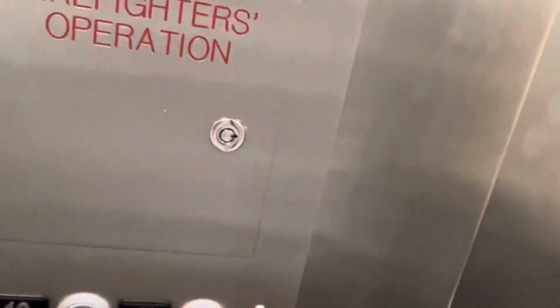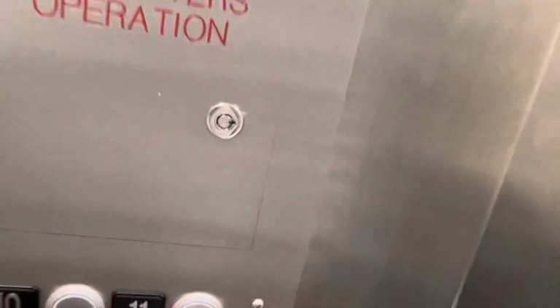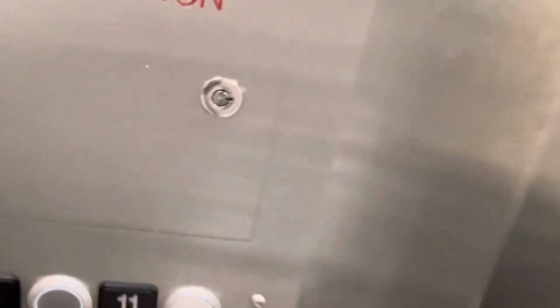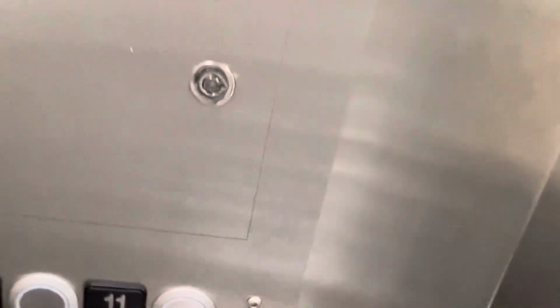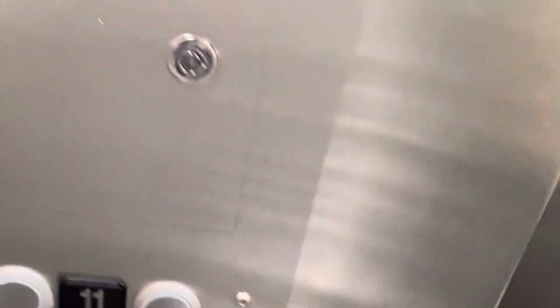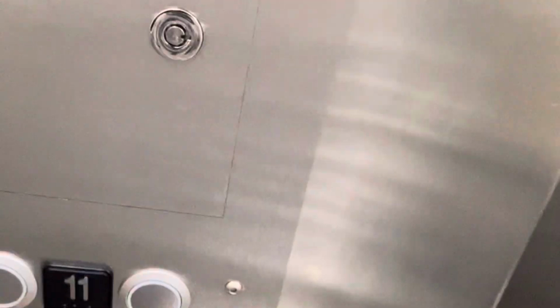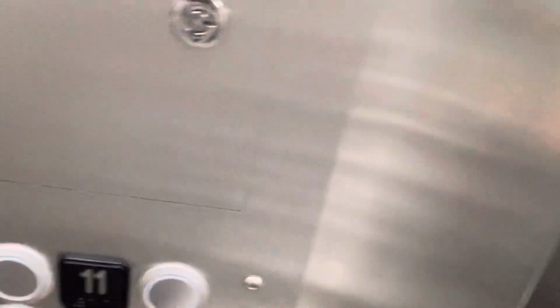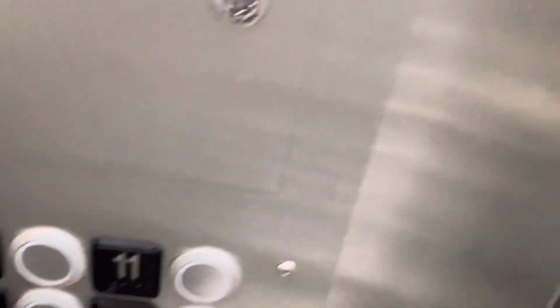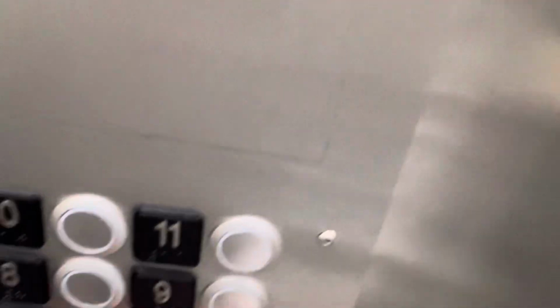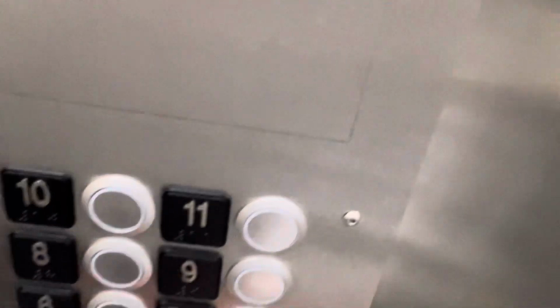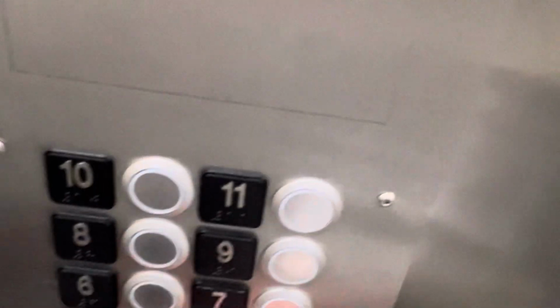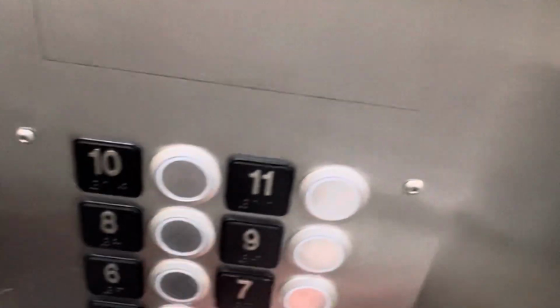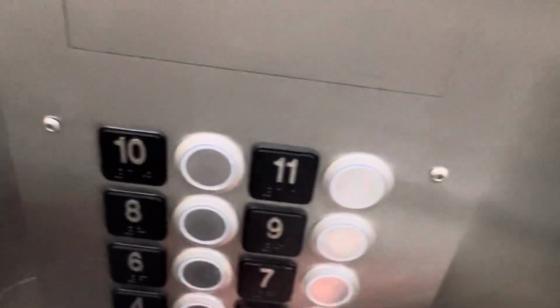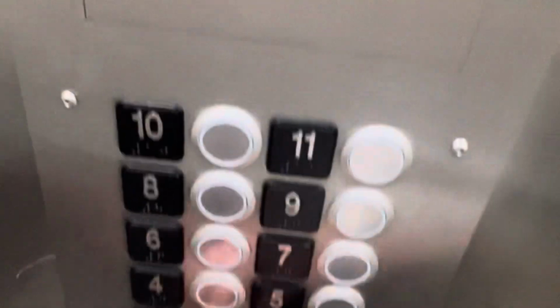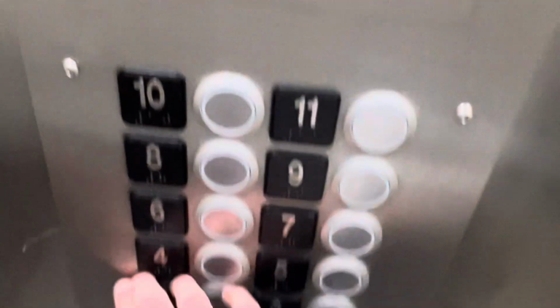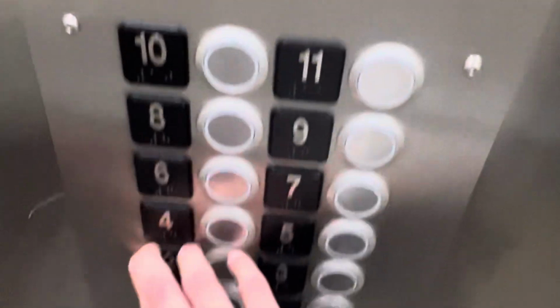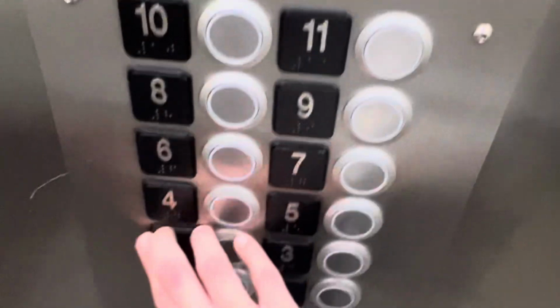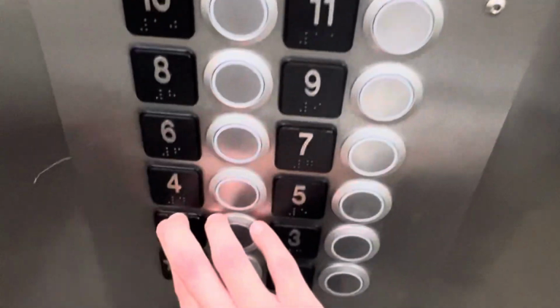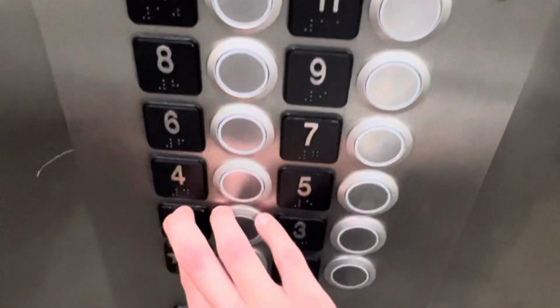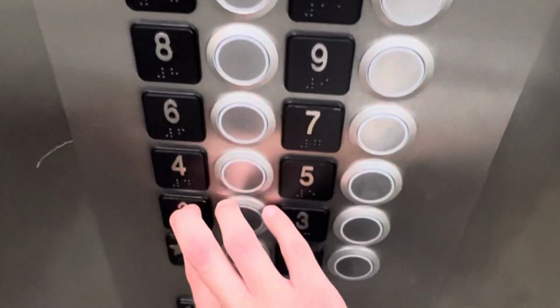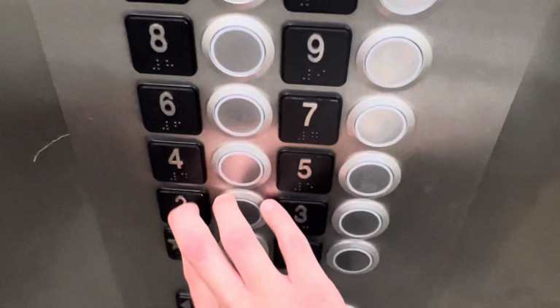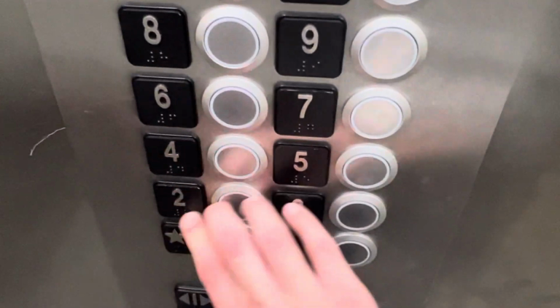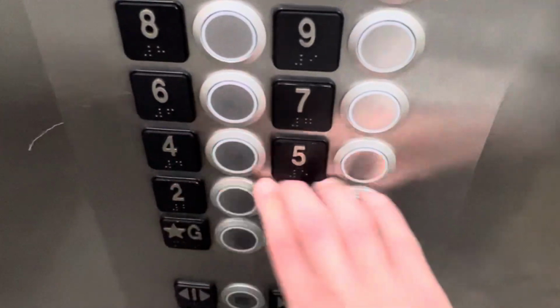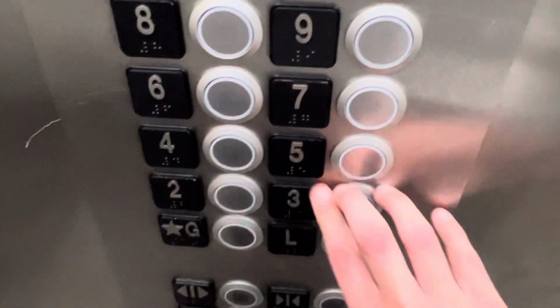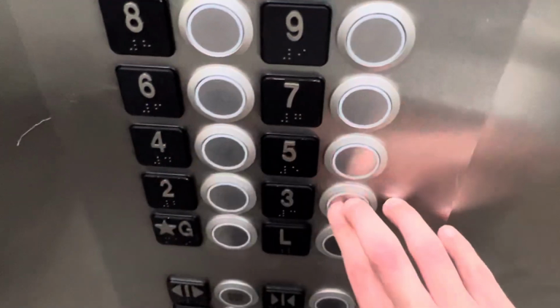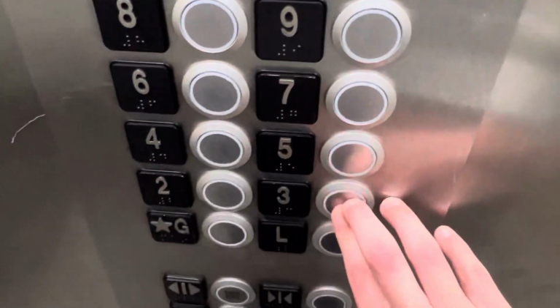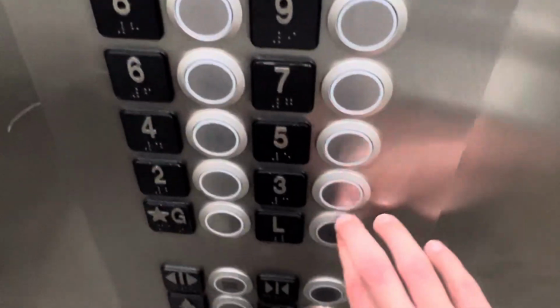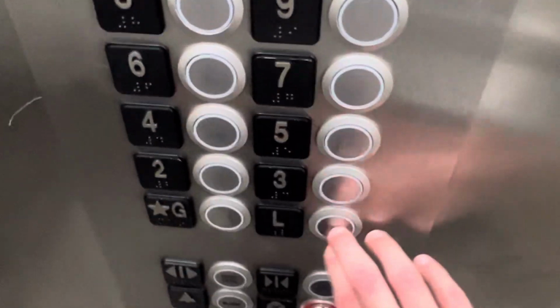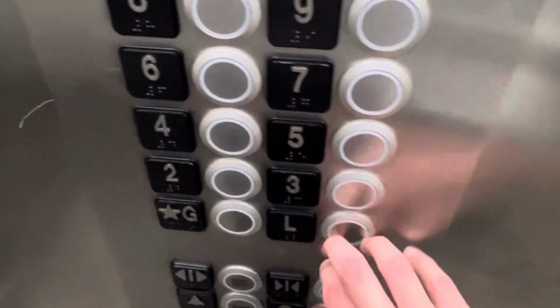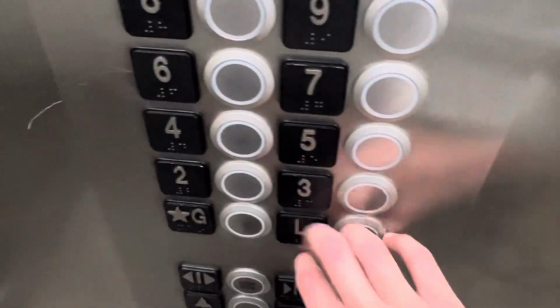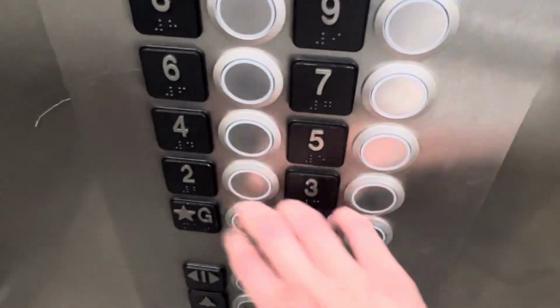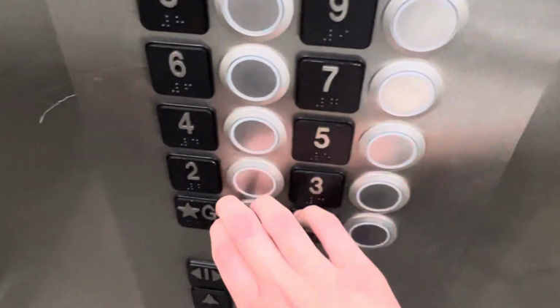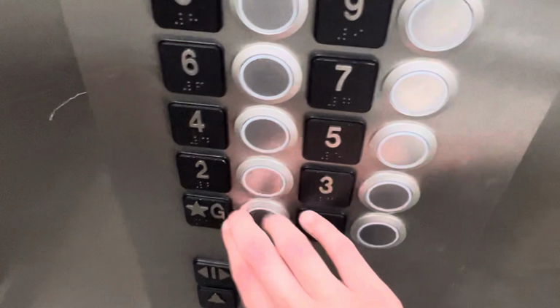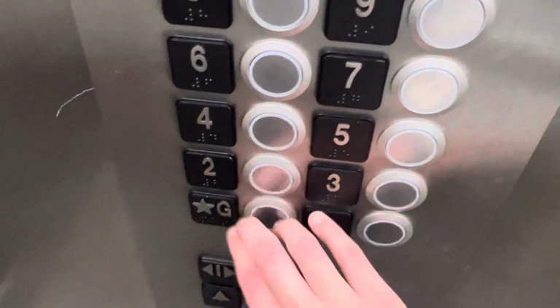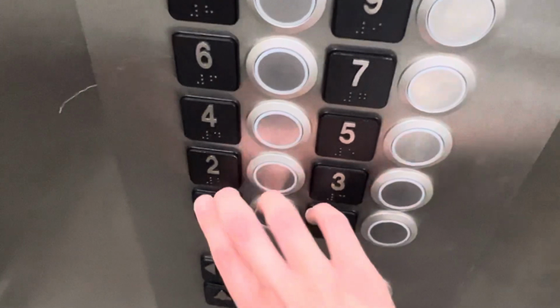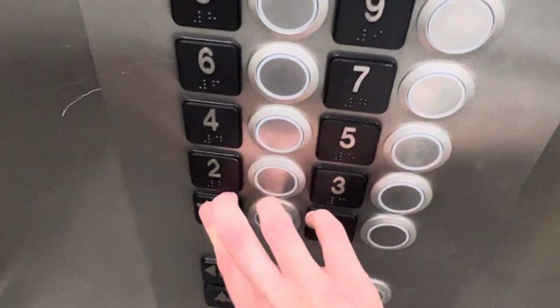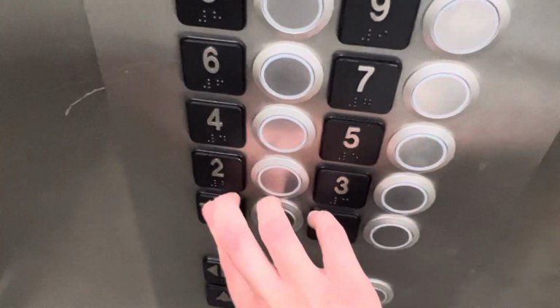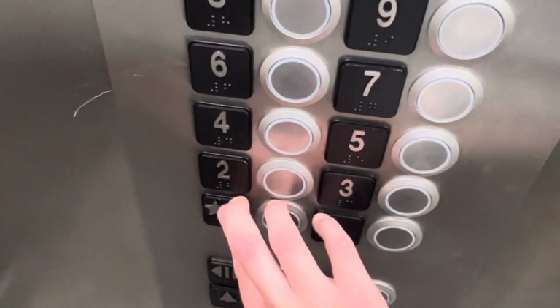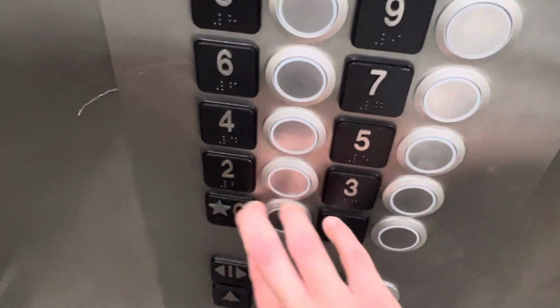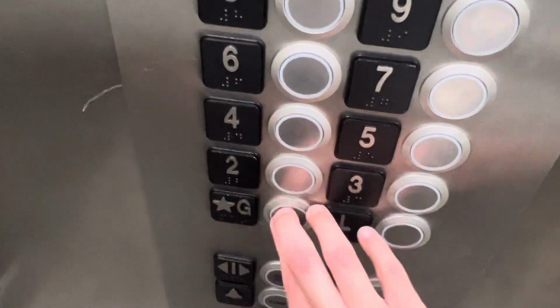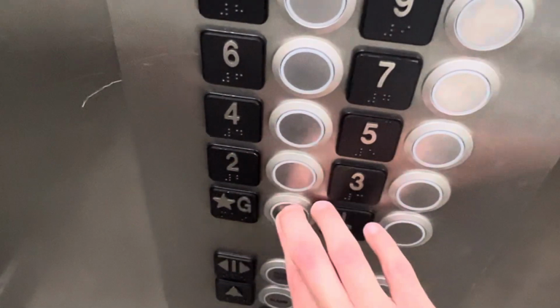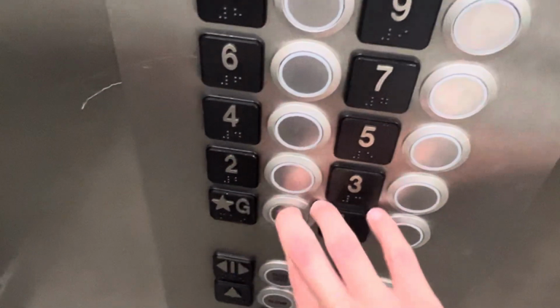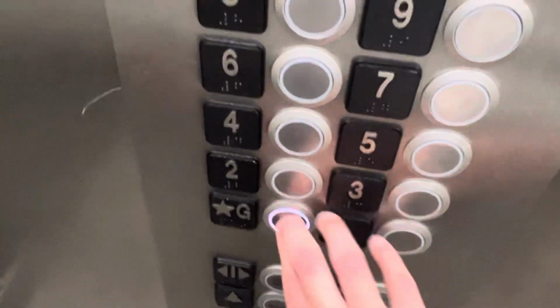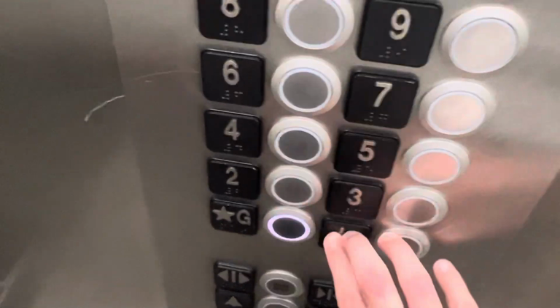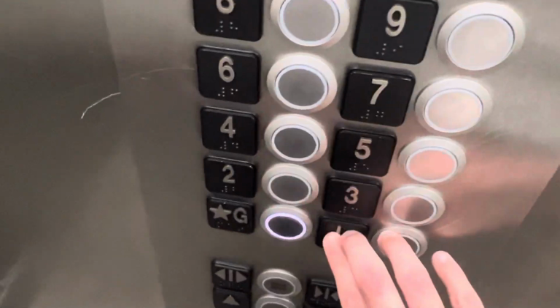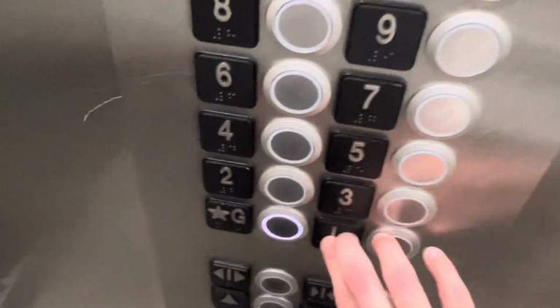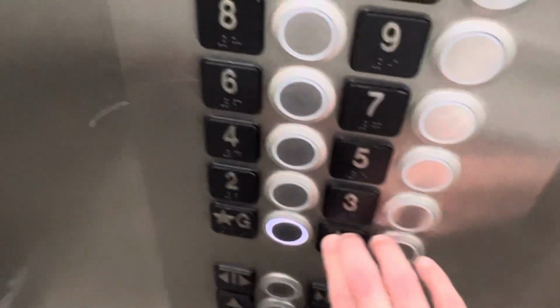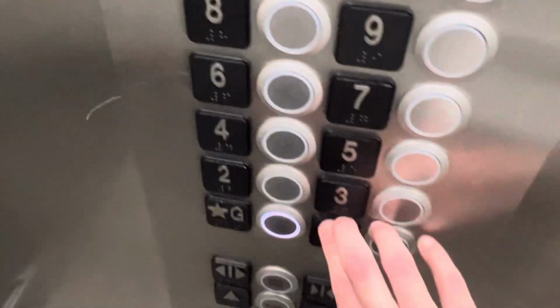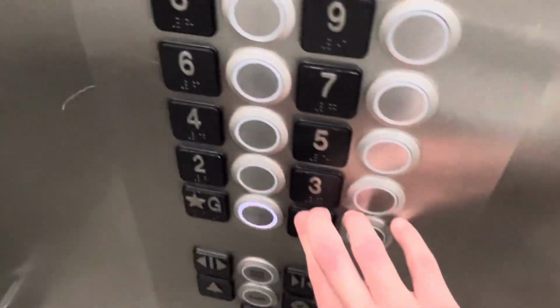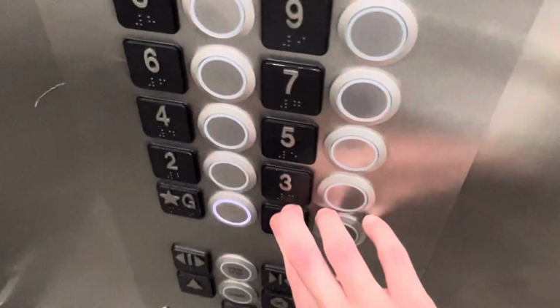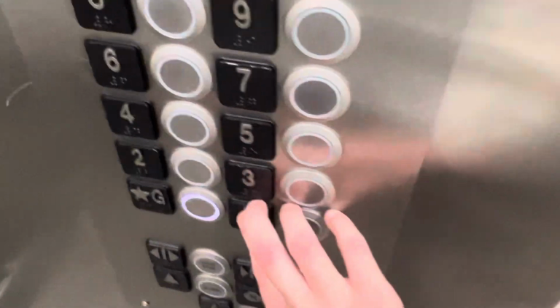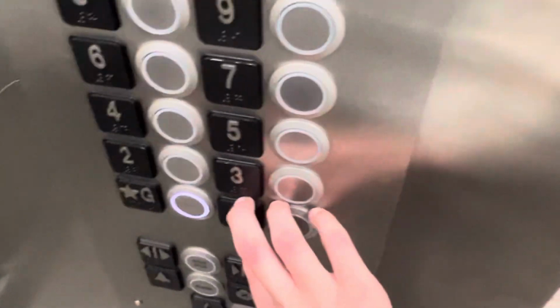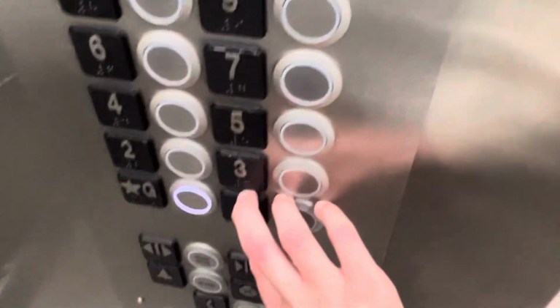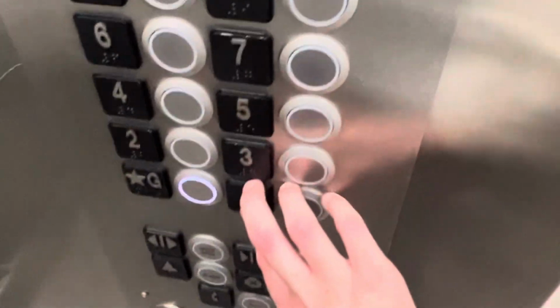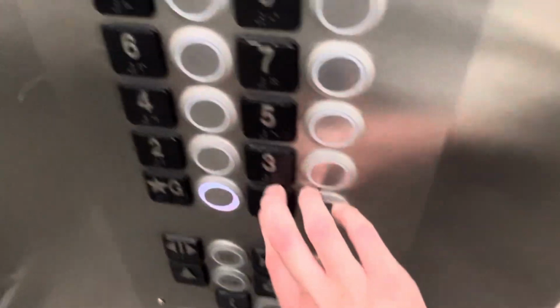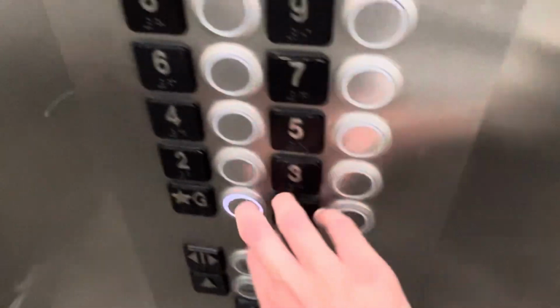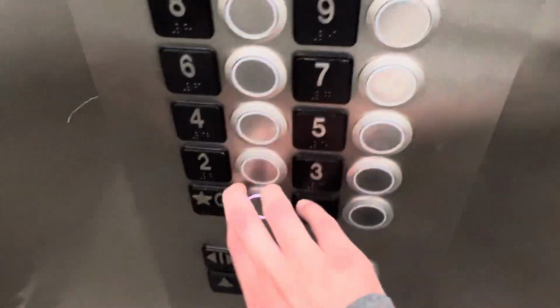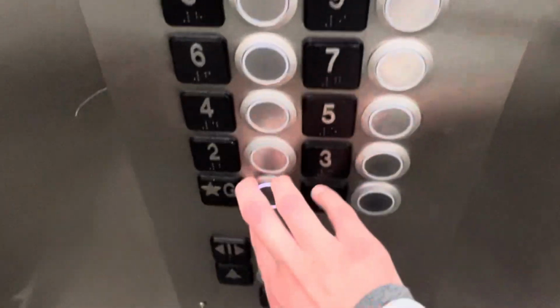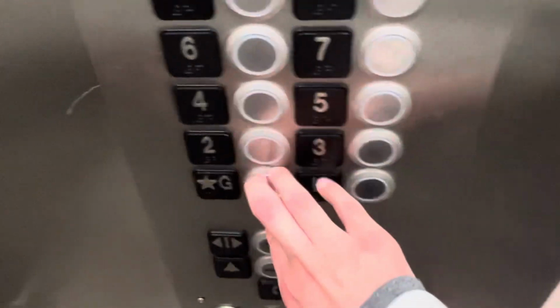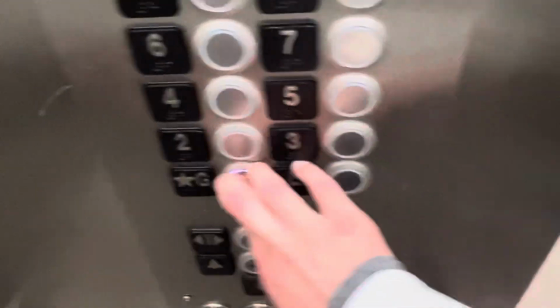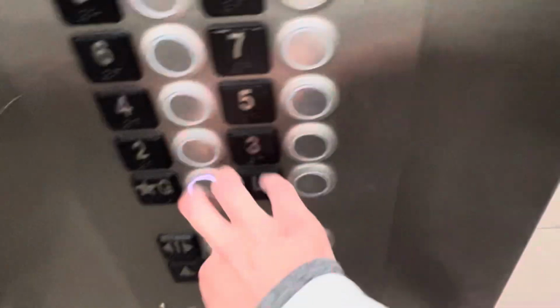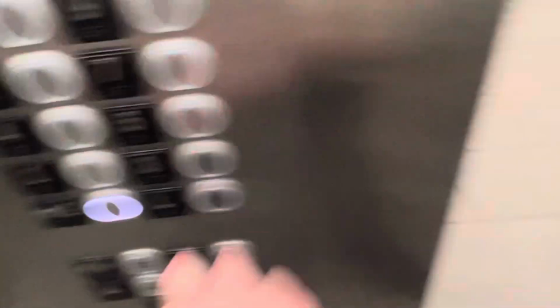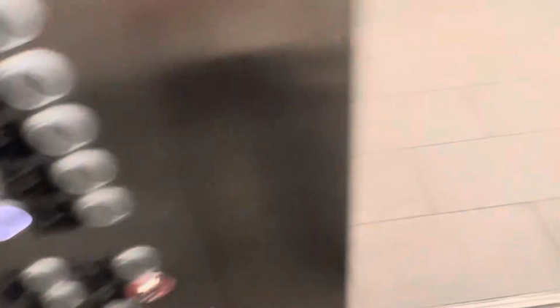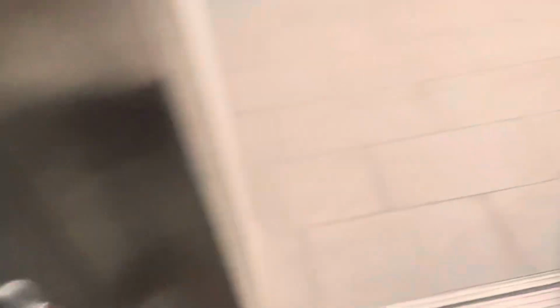Let's get the other one going back down. L and one.